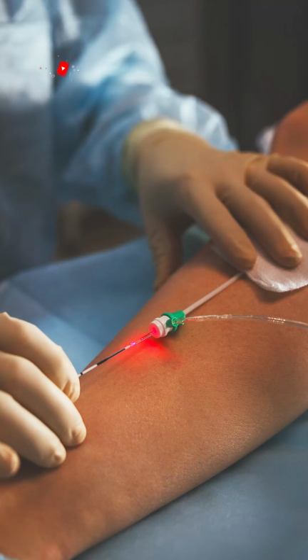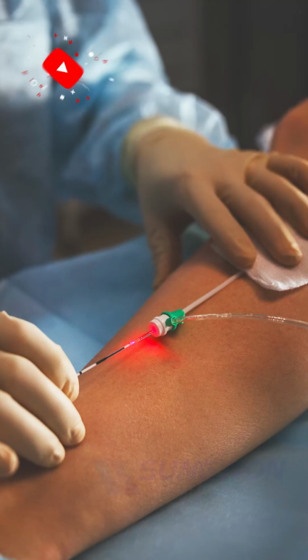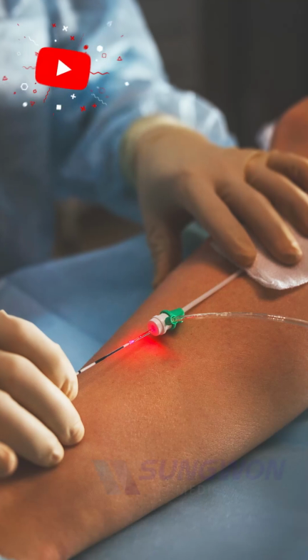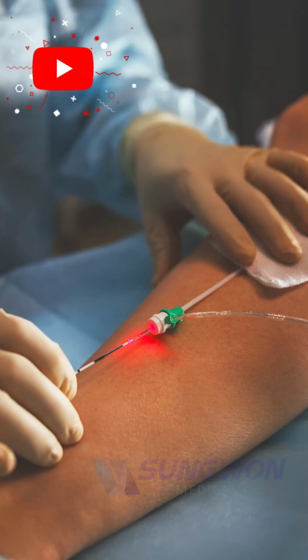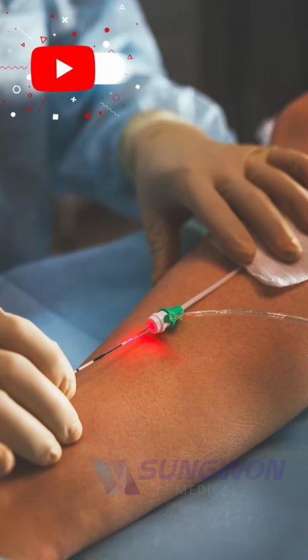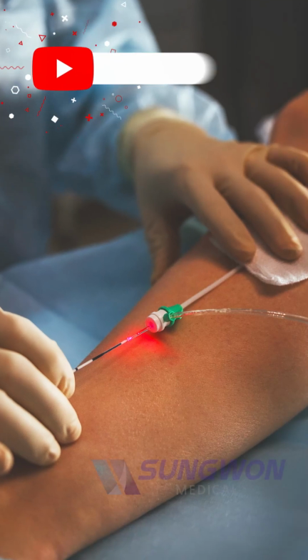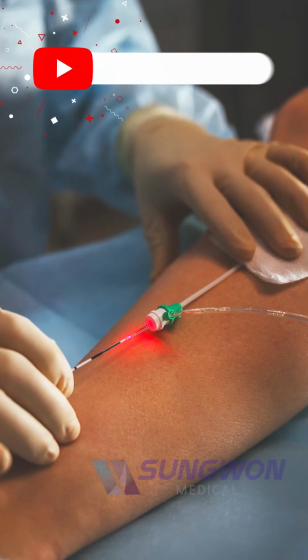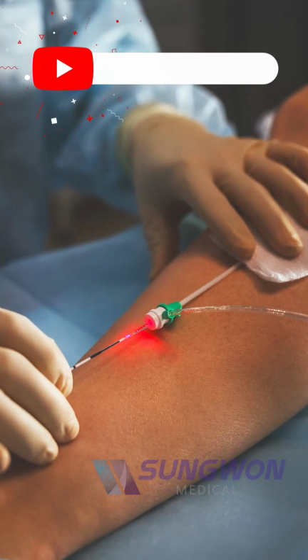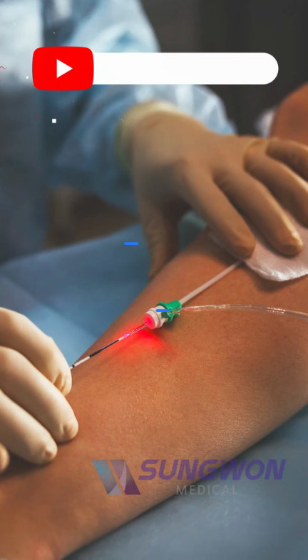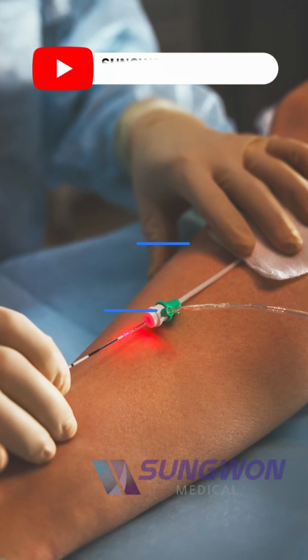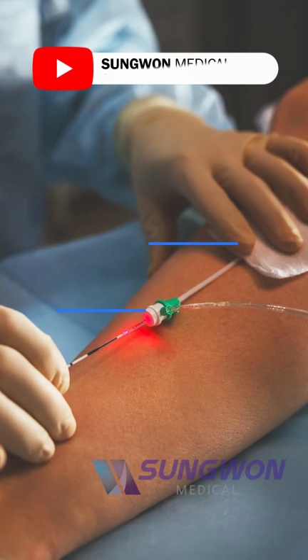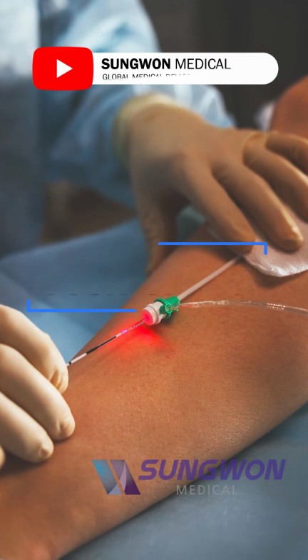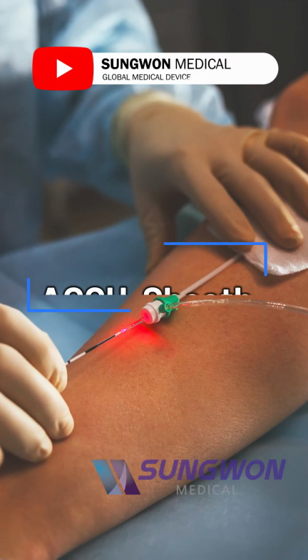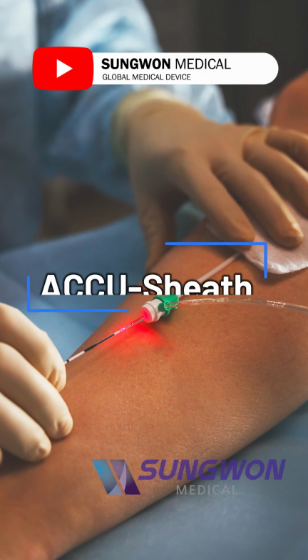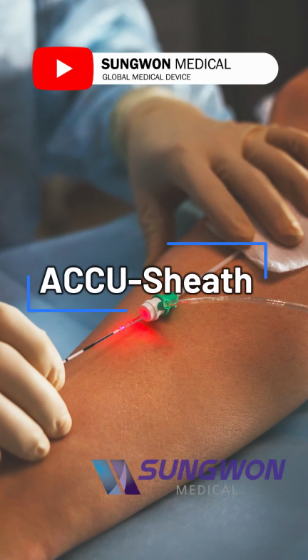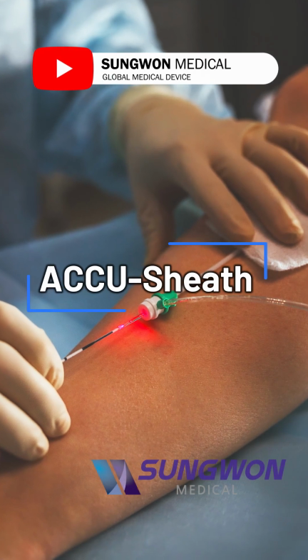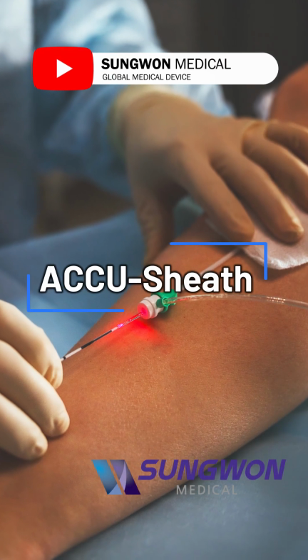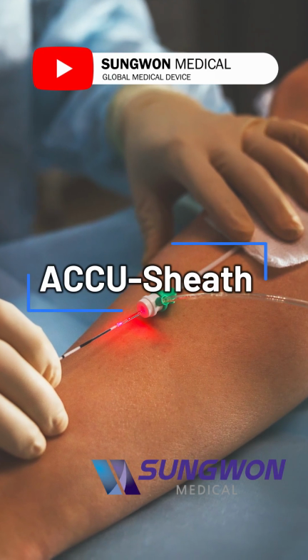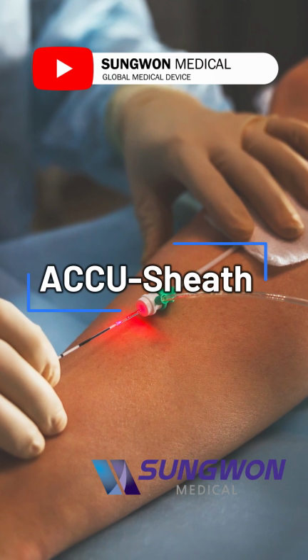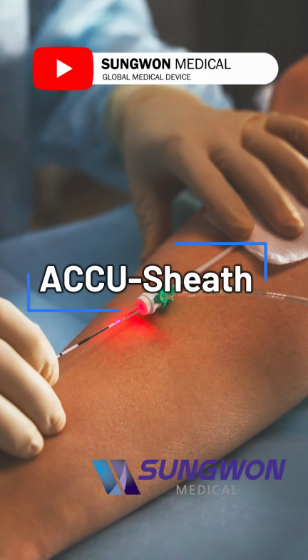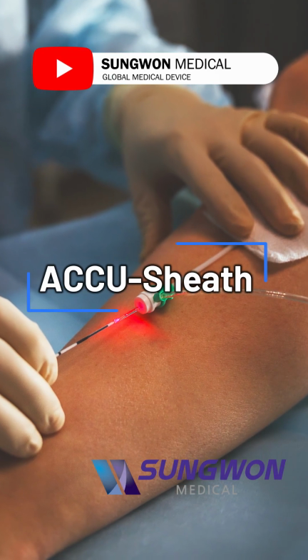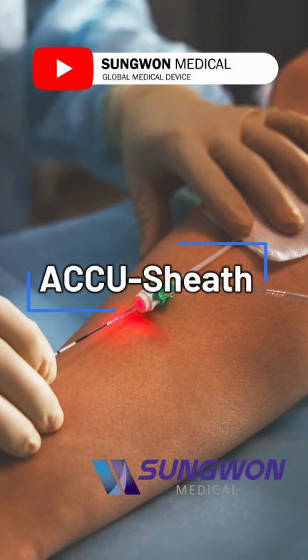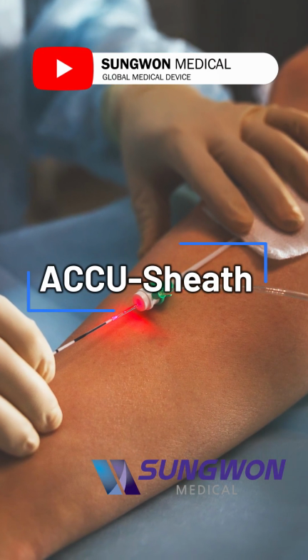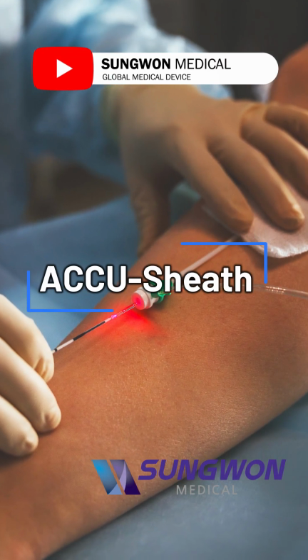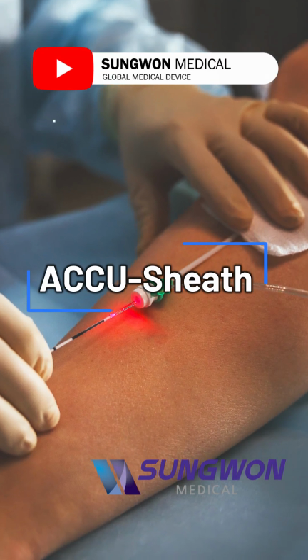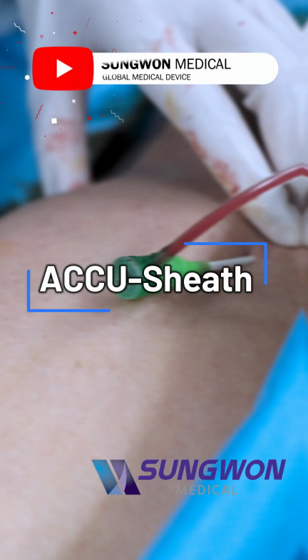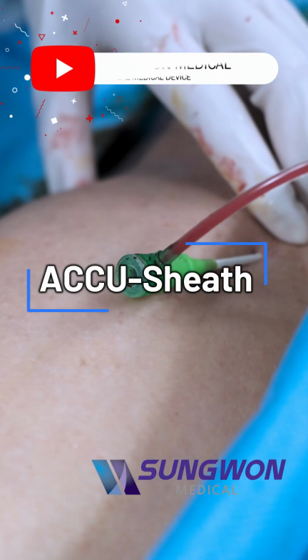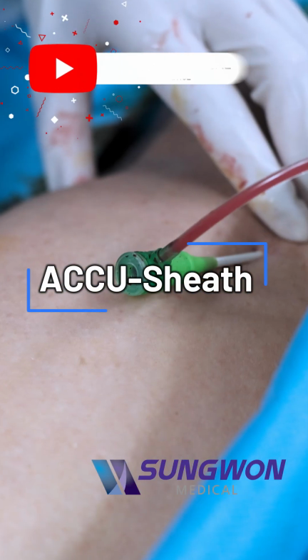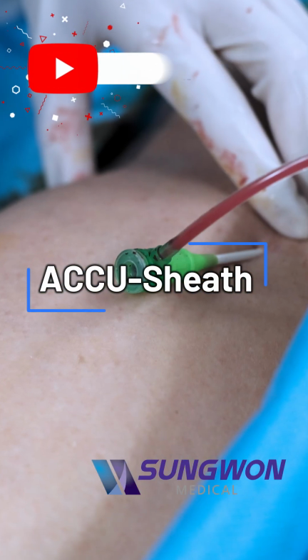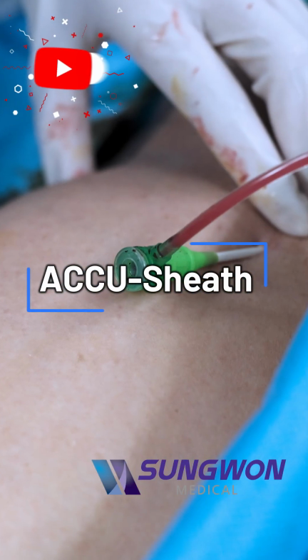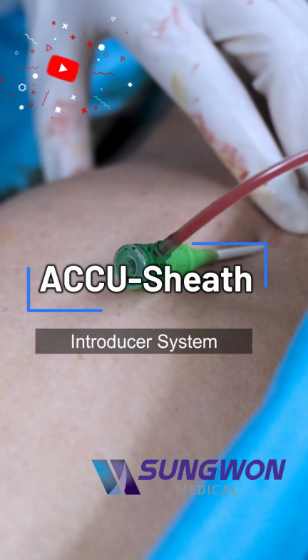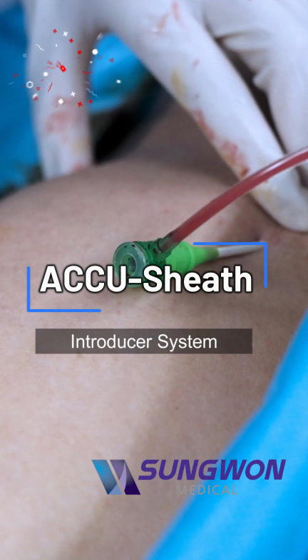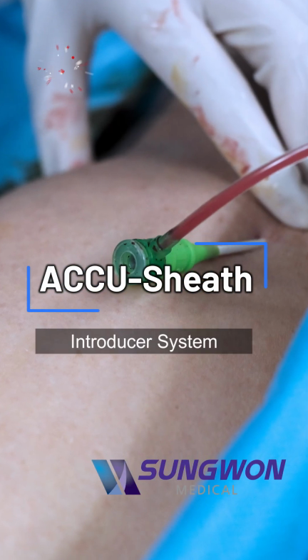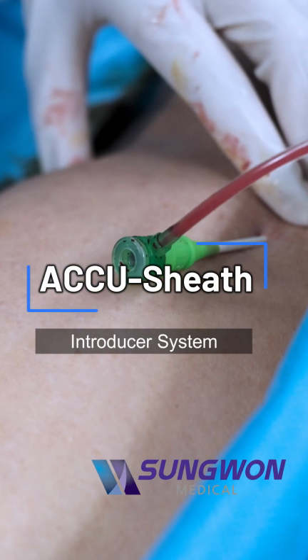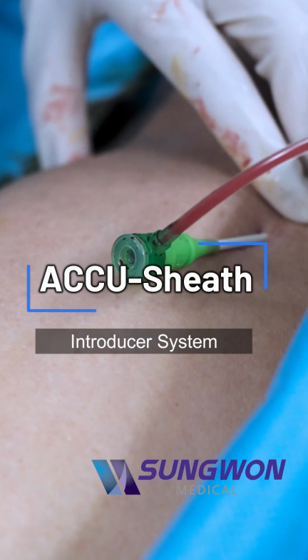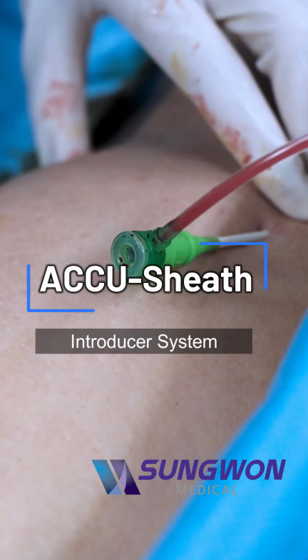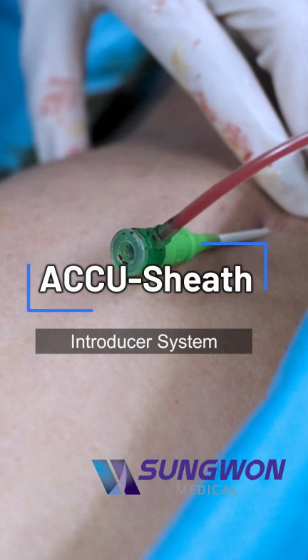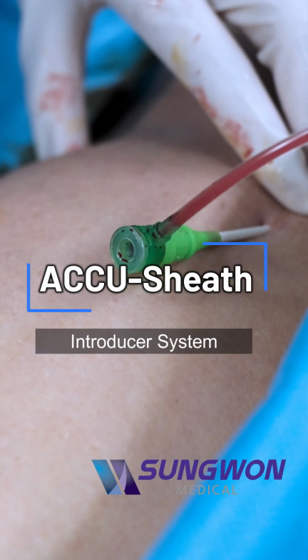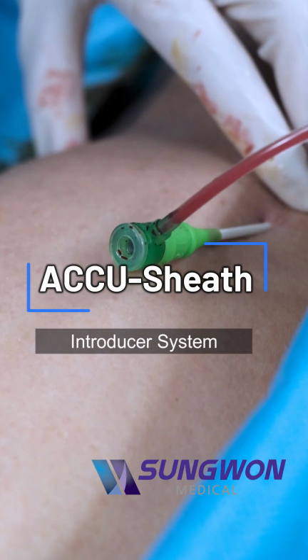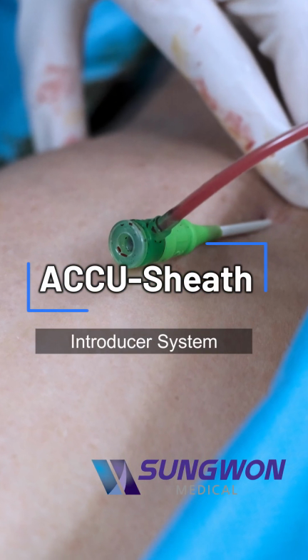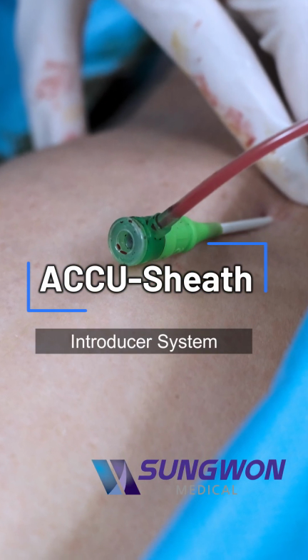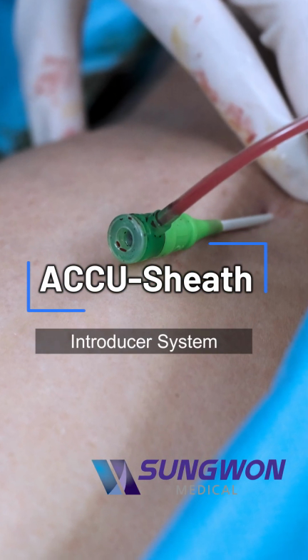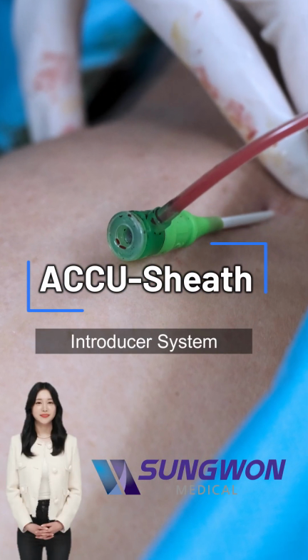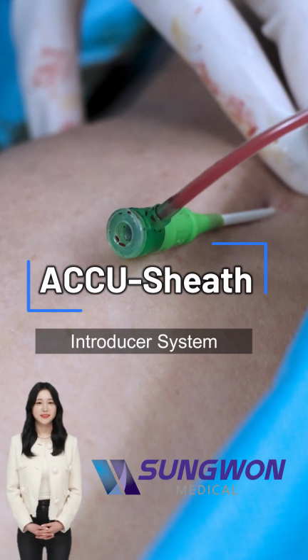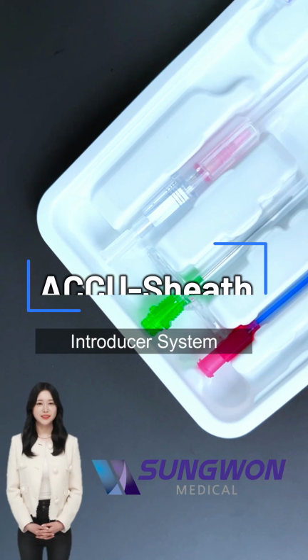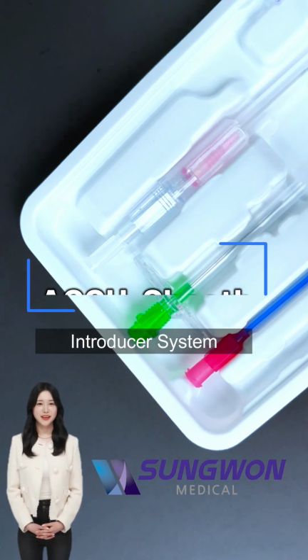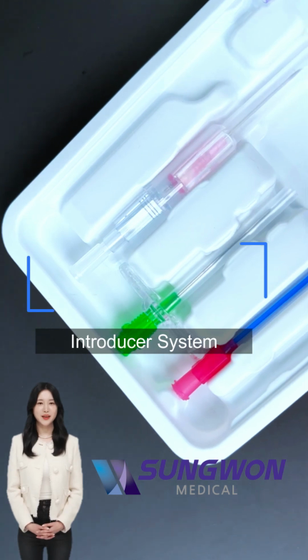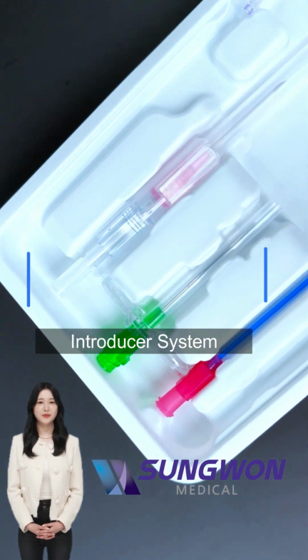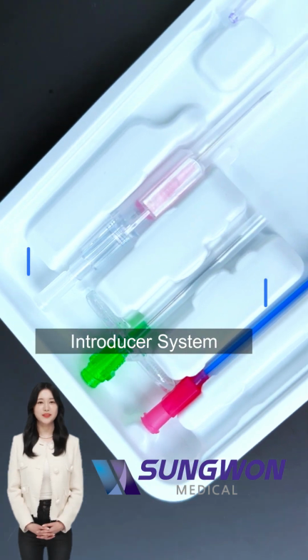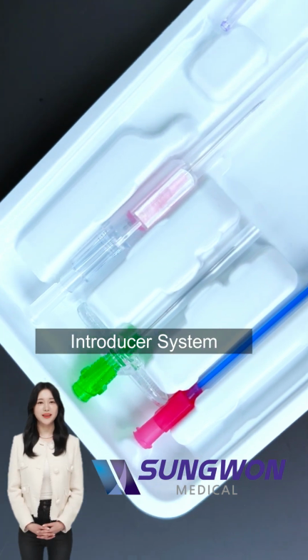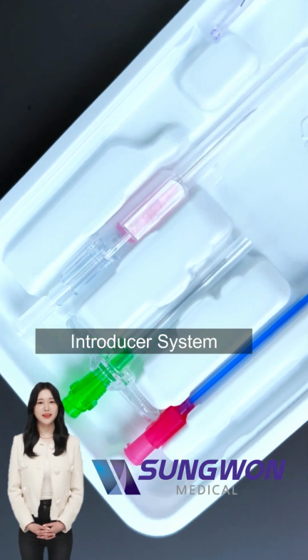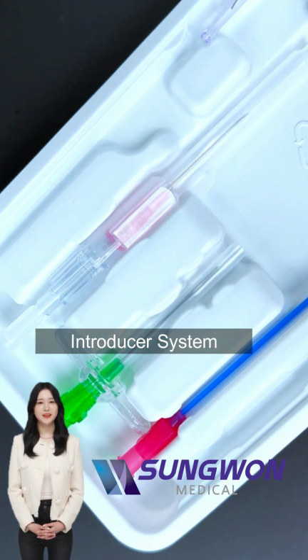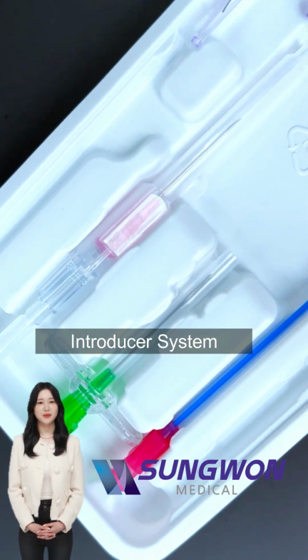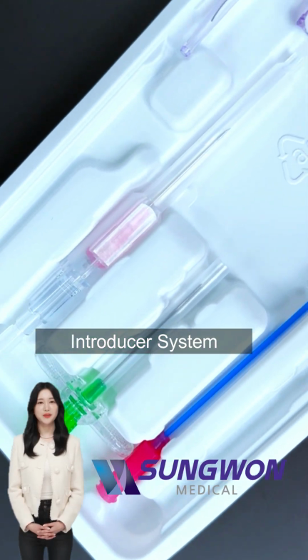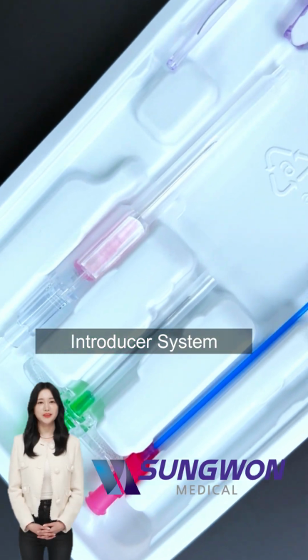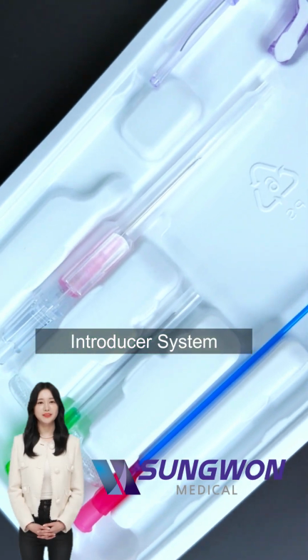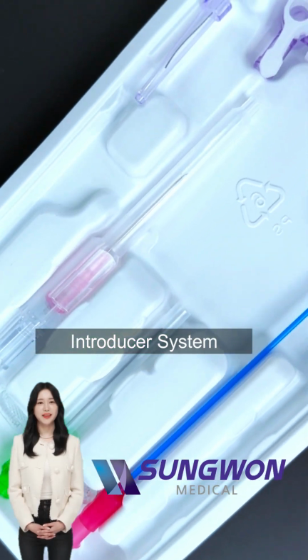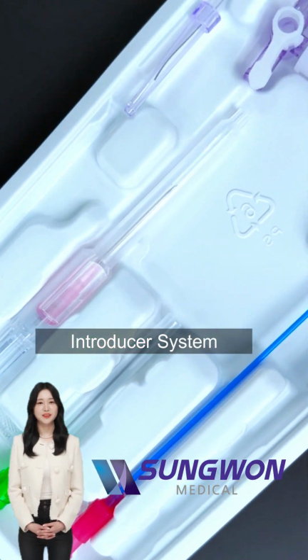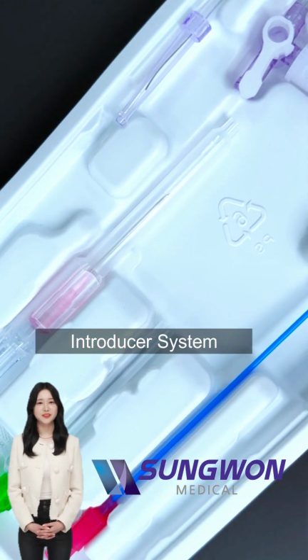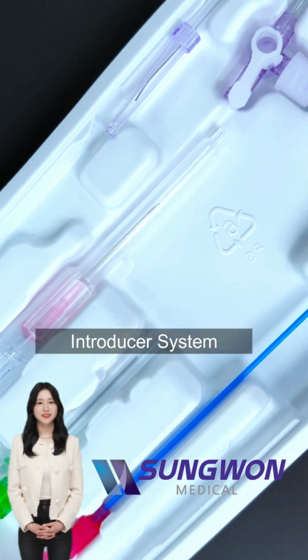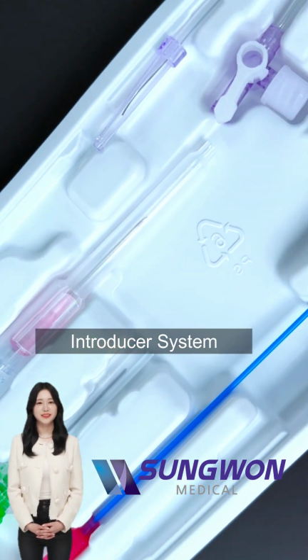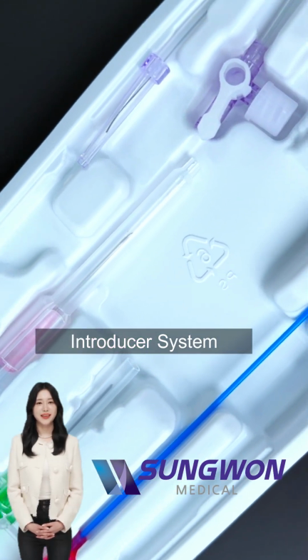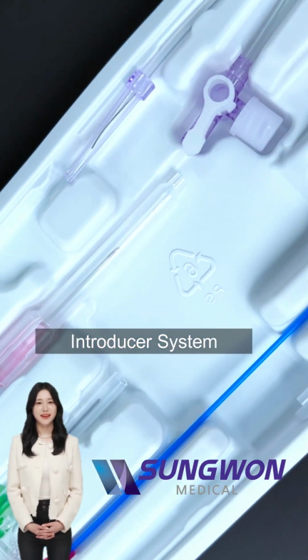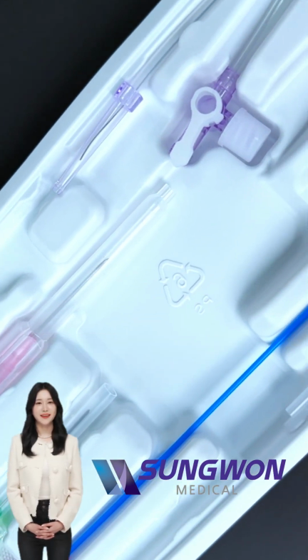Hello everyone, welcome to Sungwon Medical's healthcare information channel. Today we're taking a quick look at a sheath set.